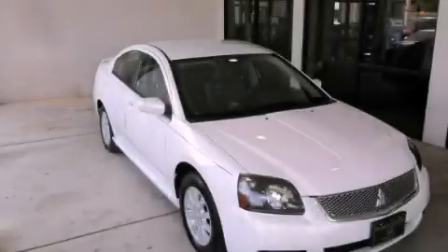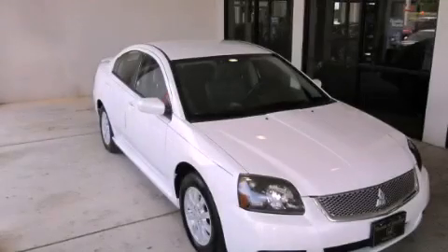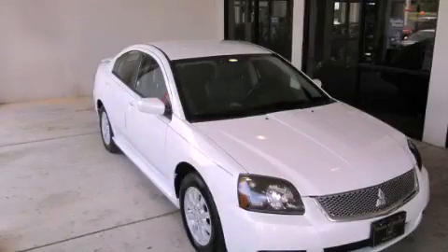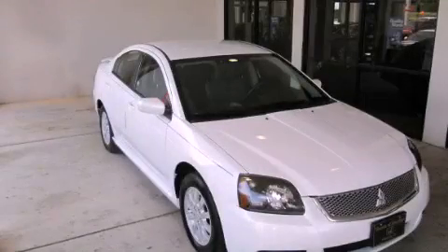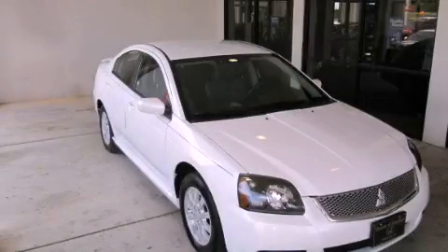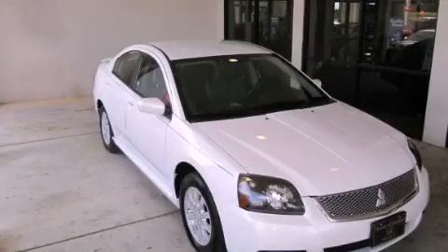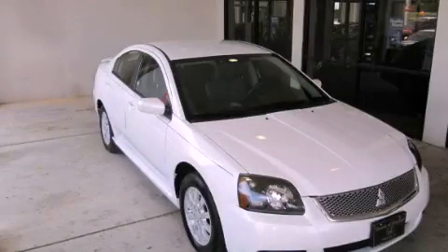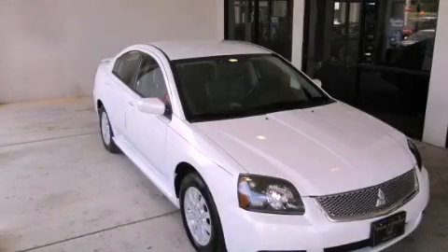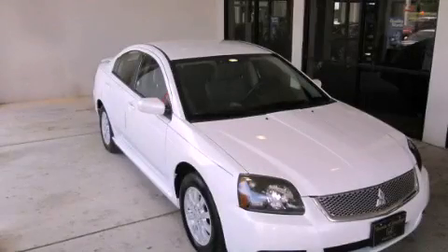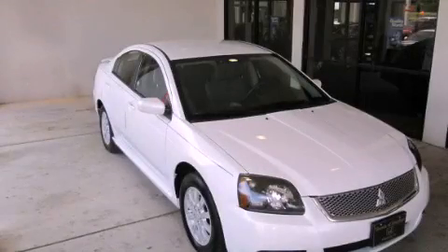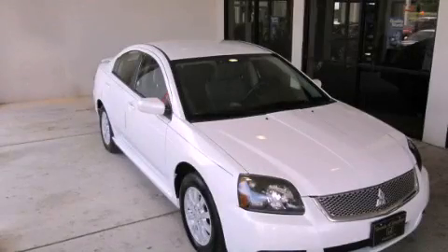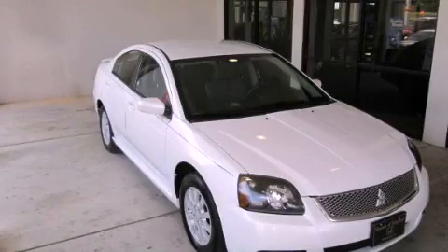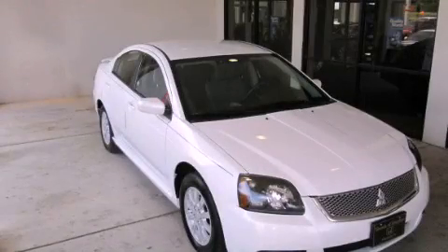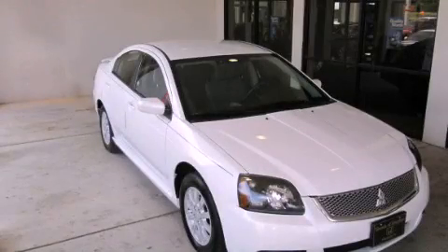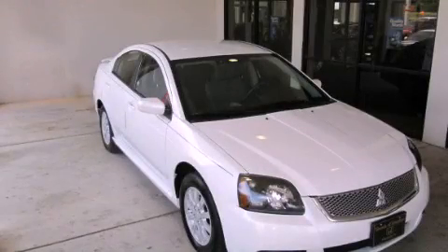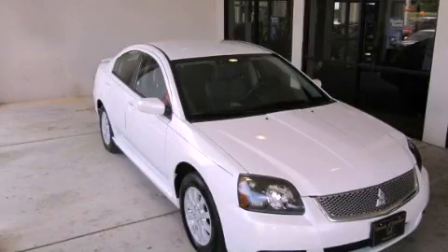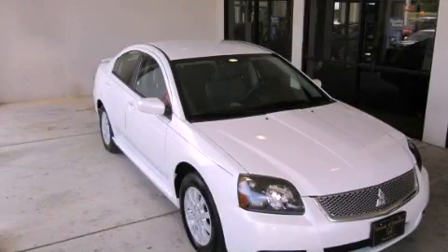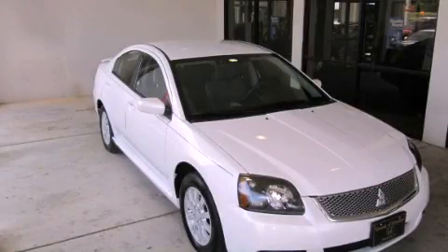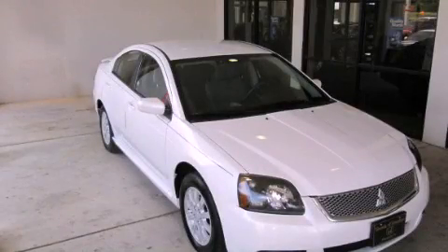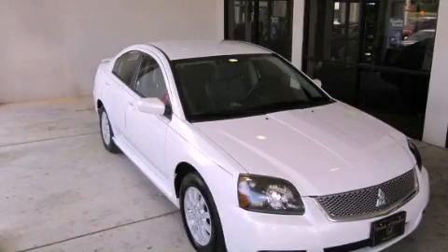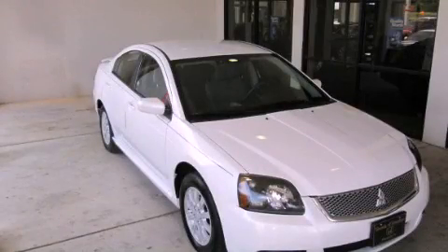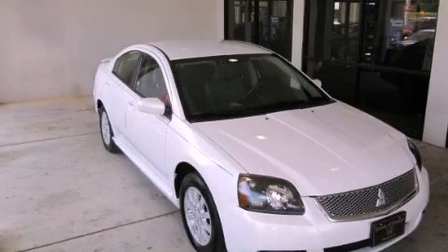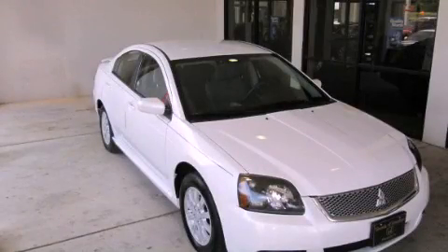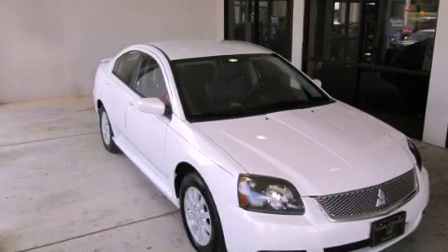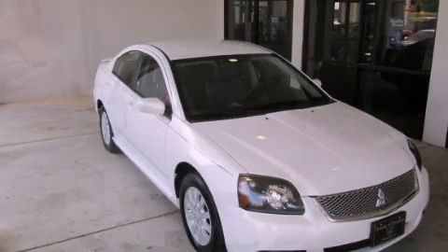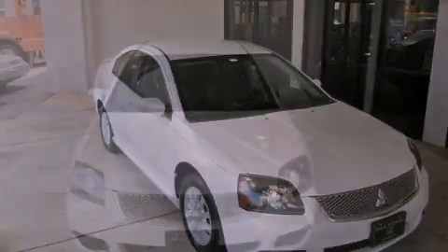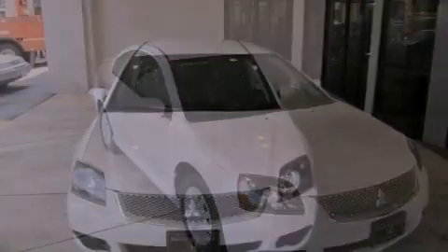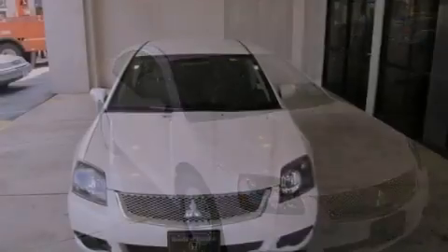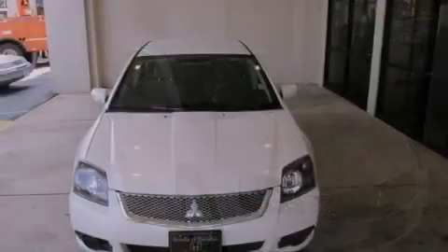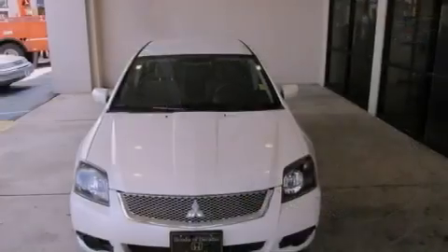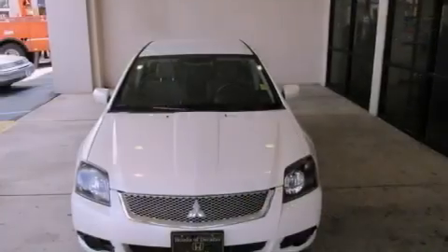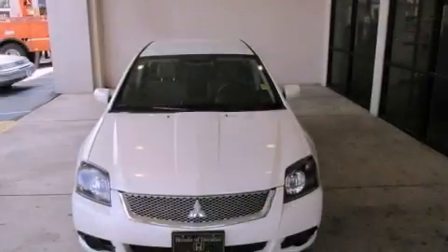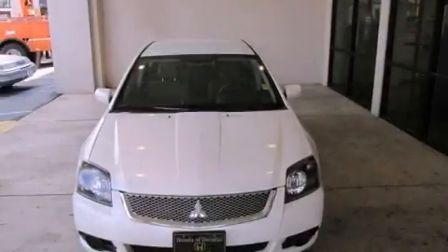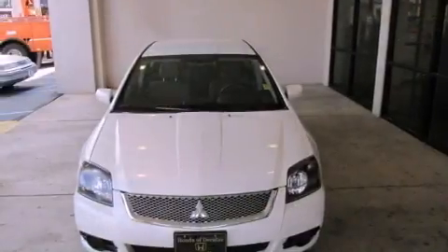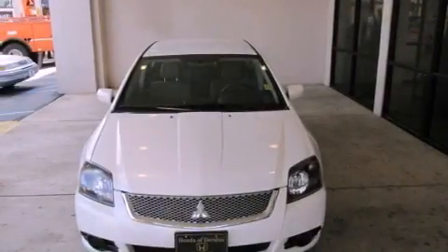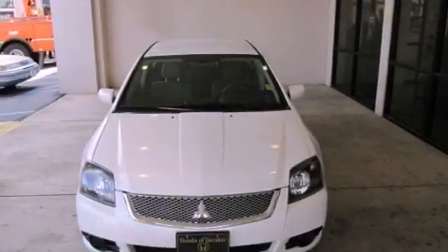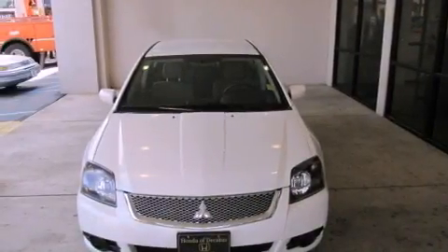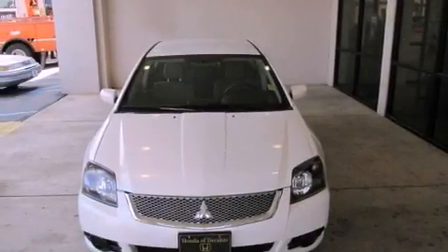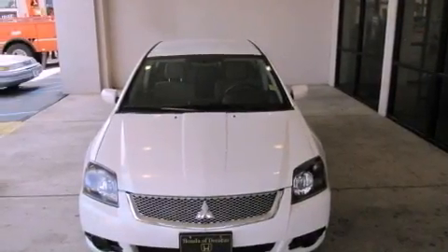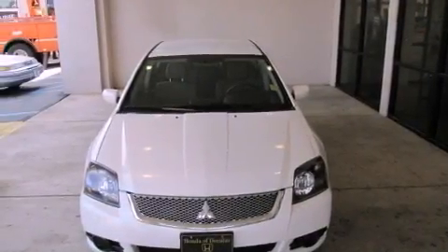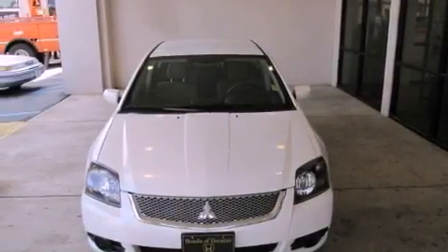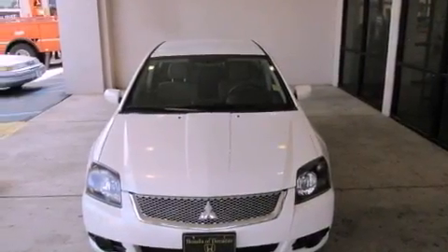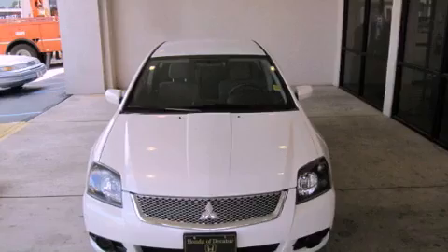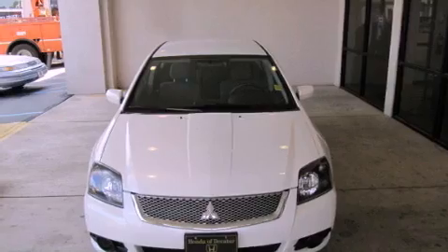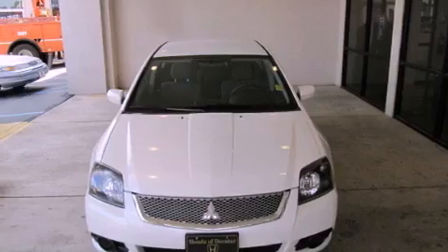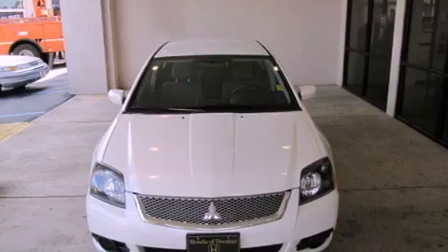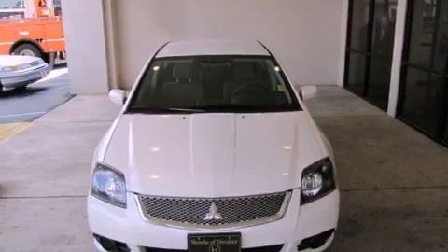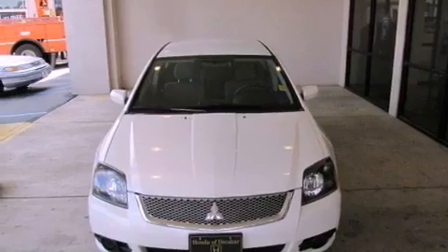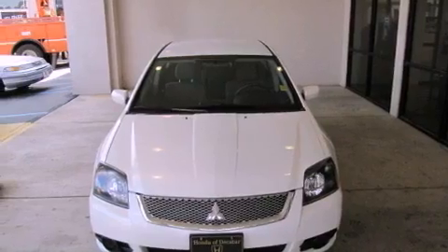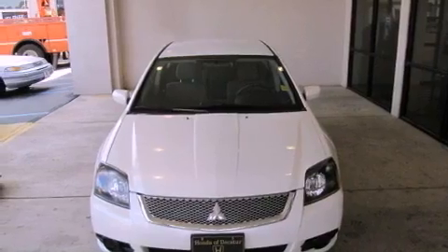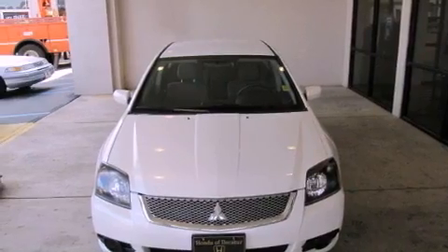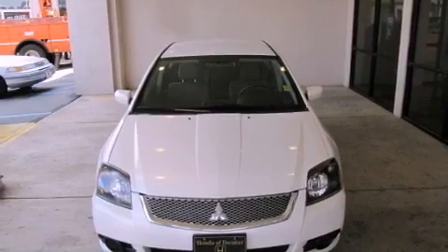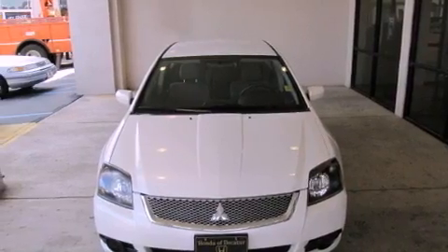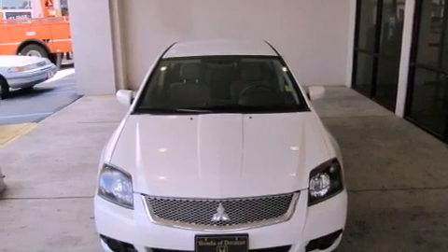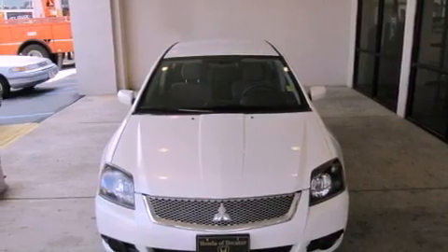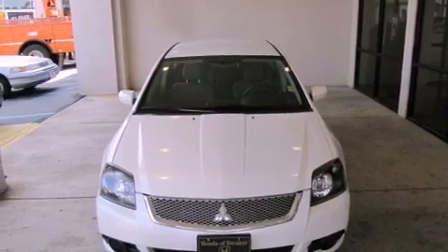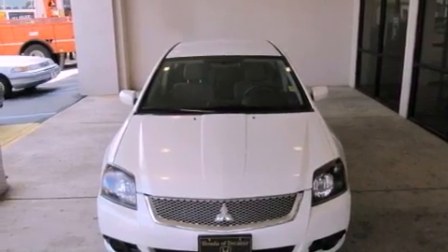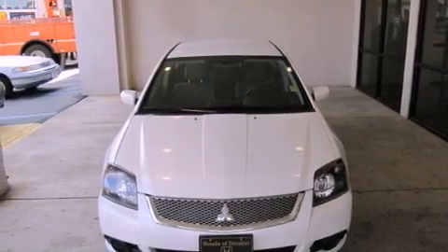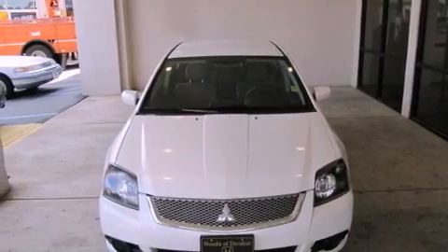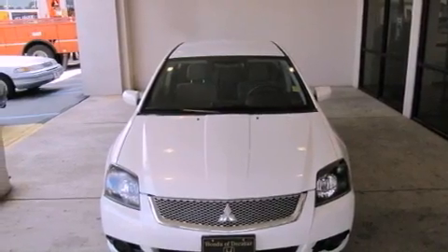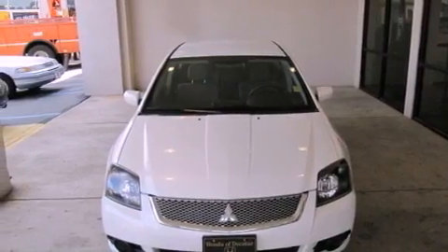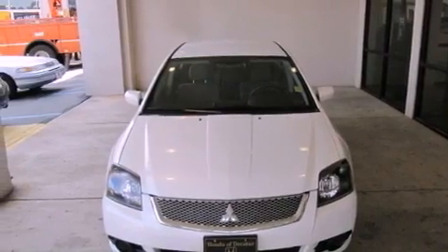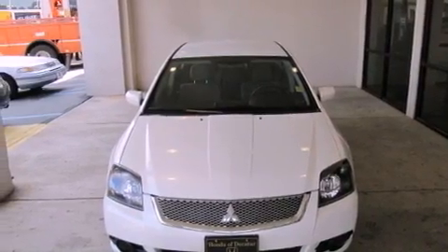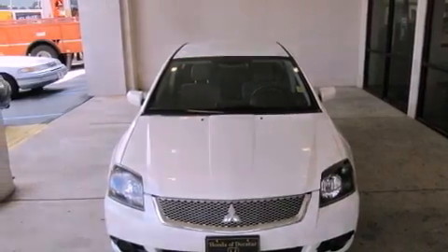This is a 2010 Mitsubishi Galant. It has a 2.4-liter four-cylinder engine and an automatic transmission.